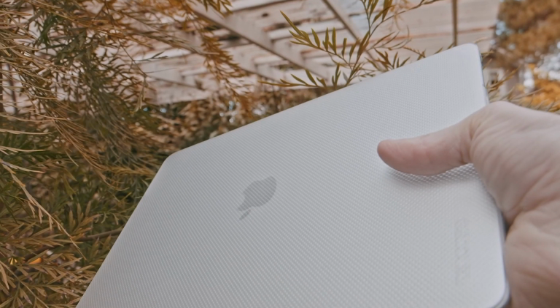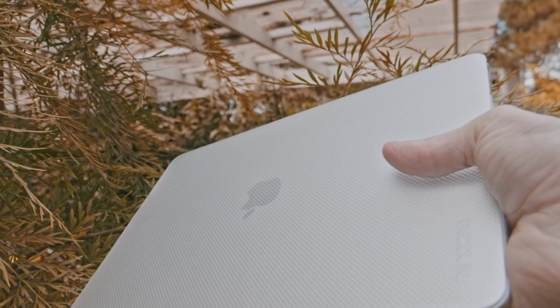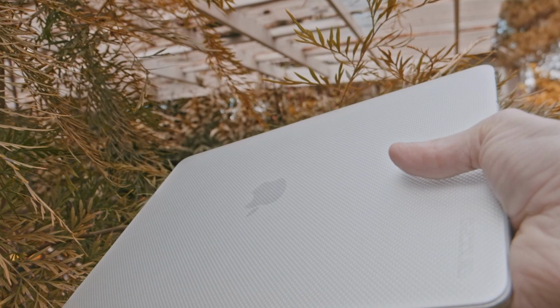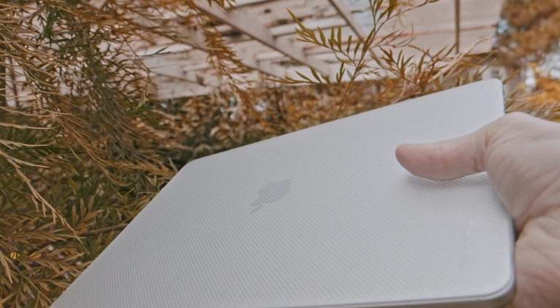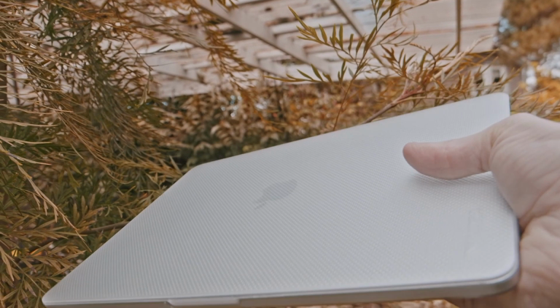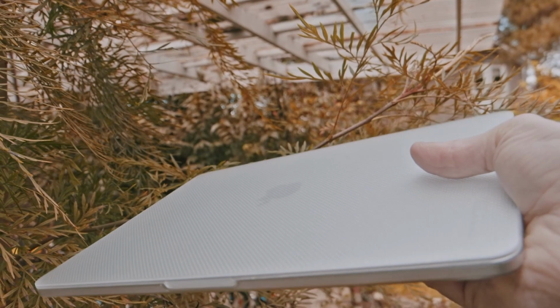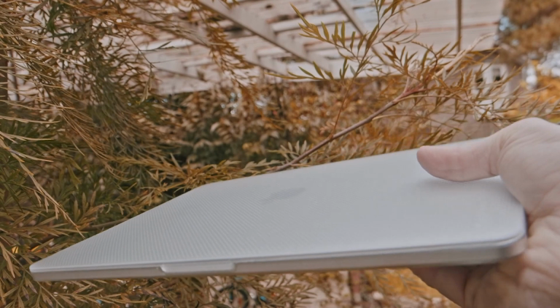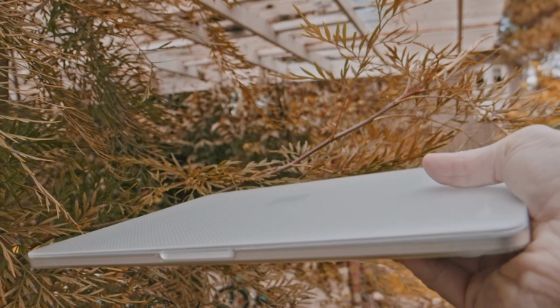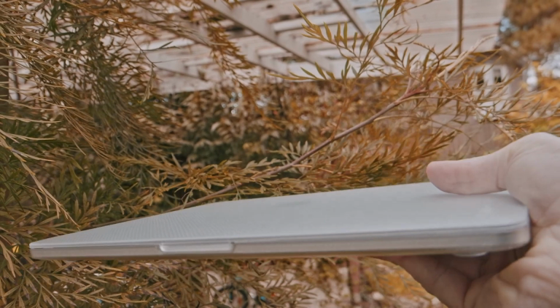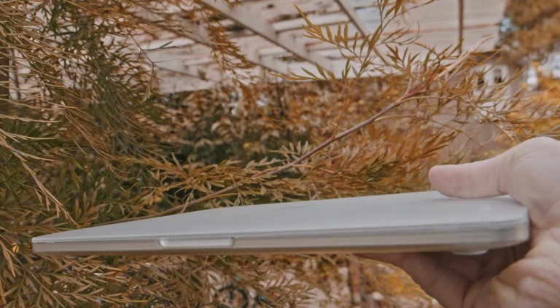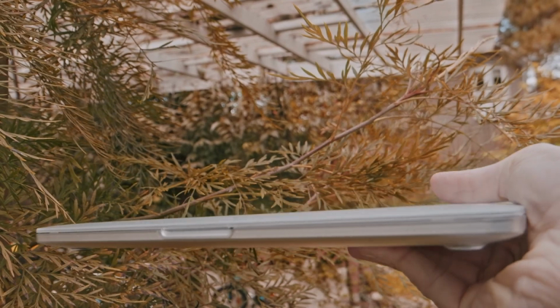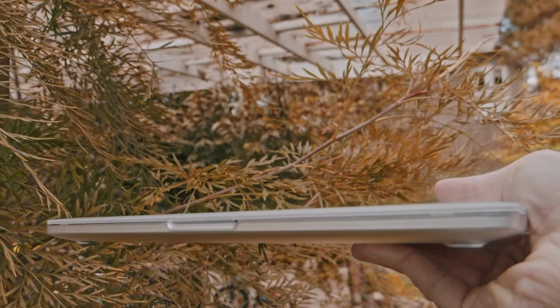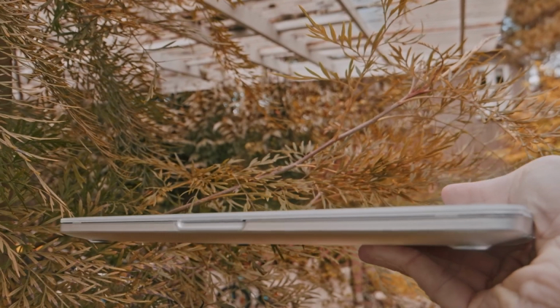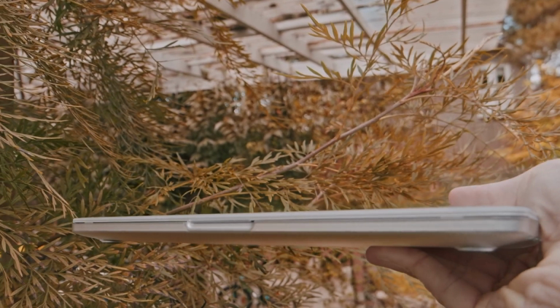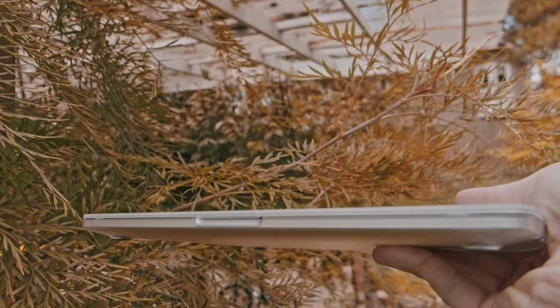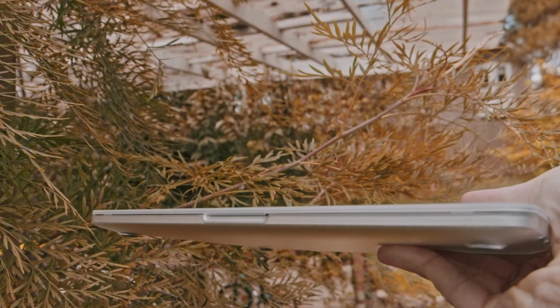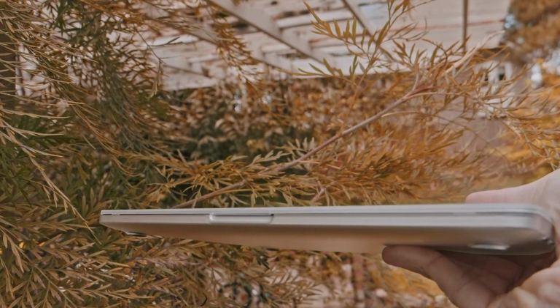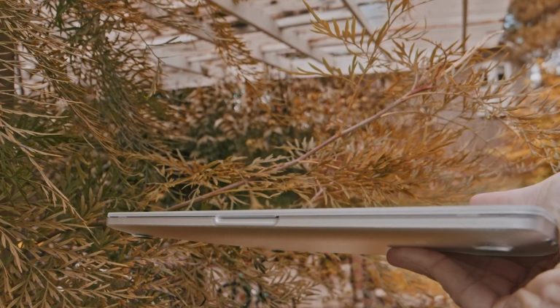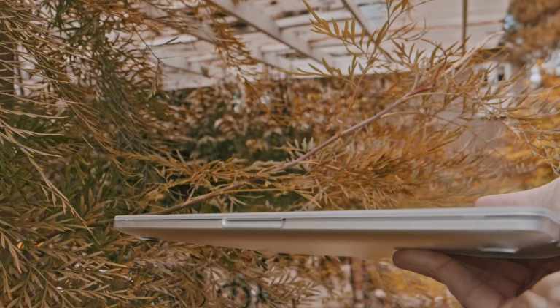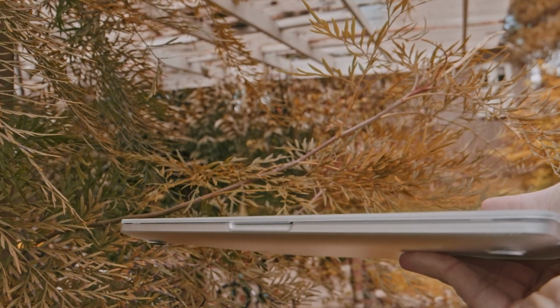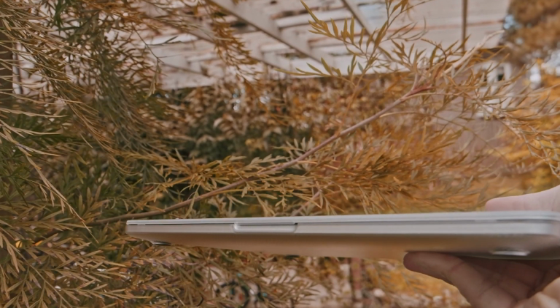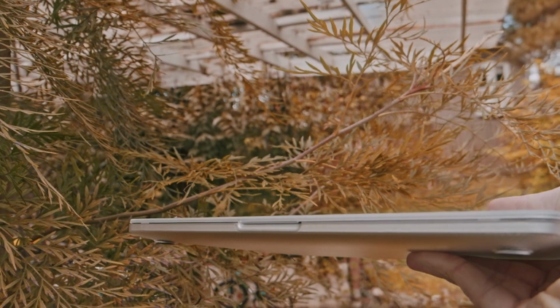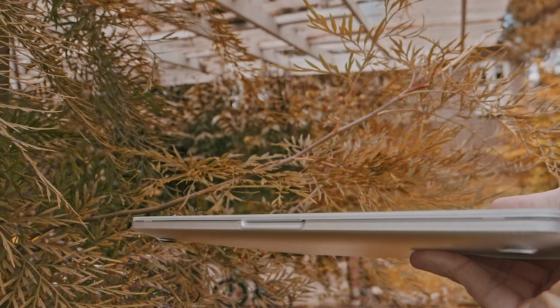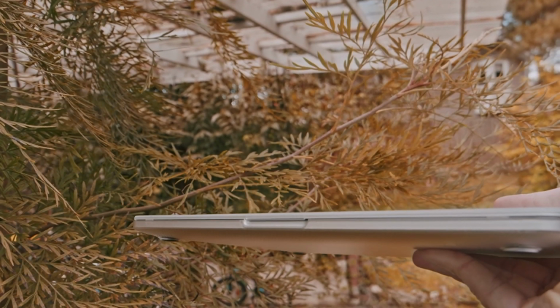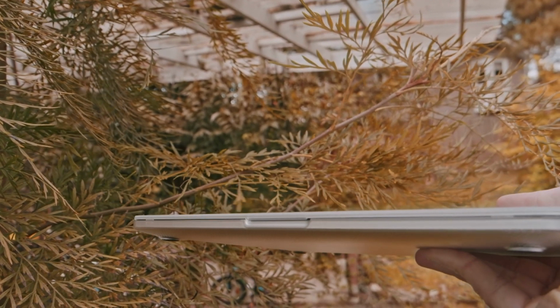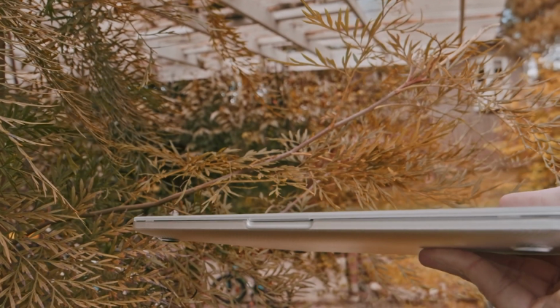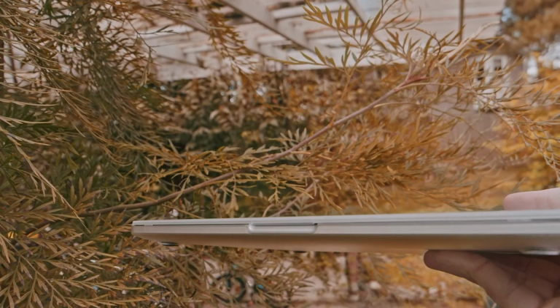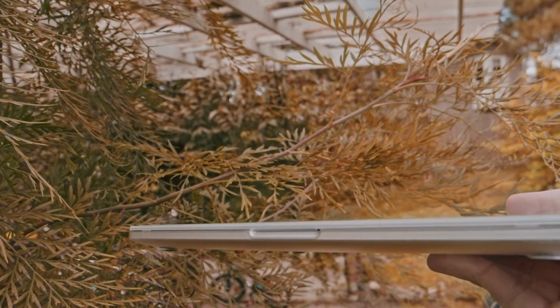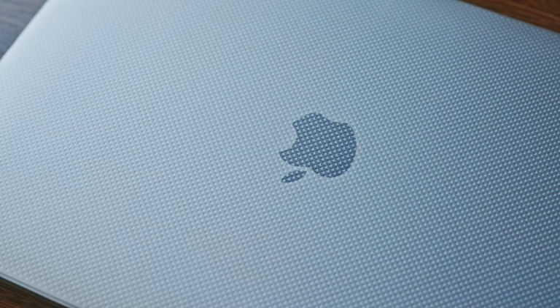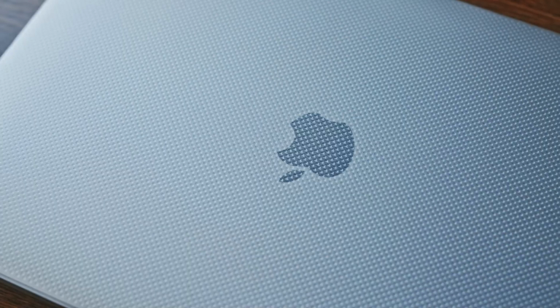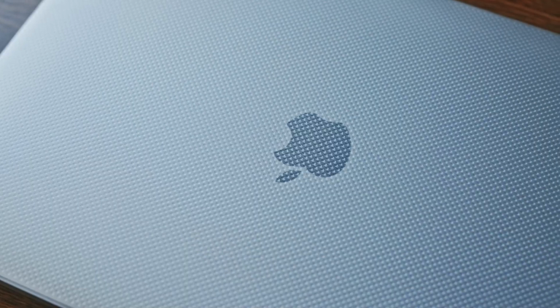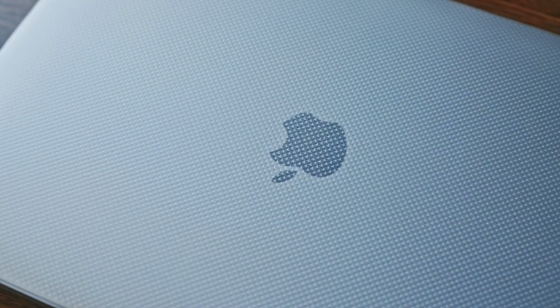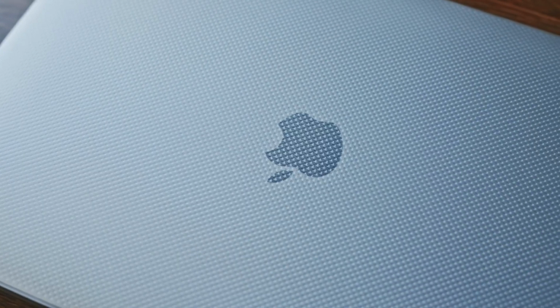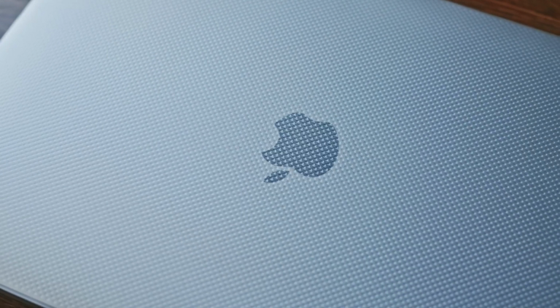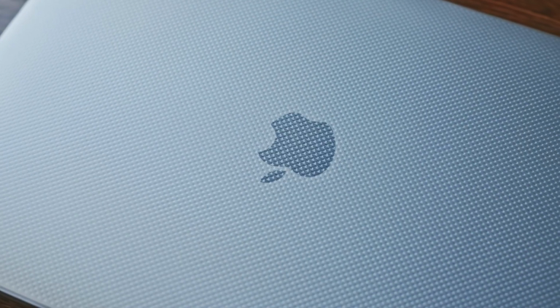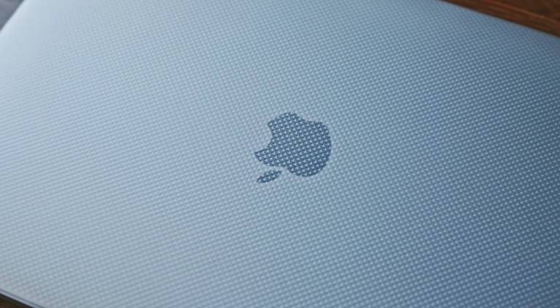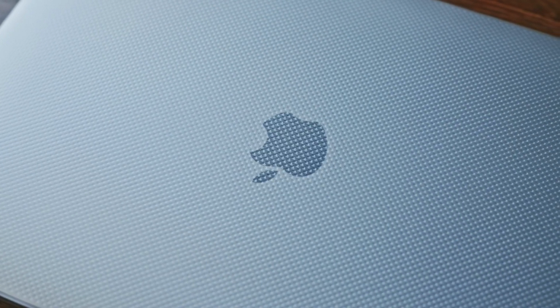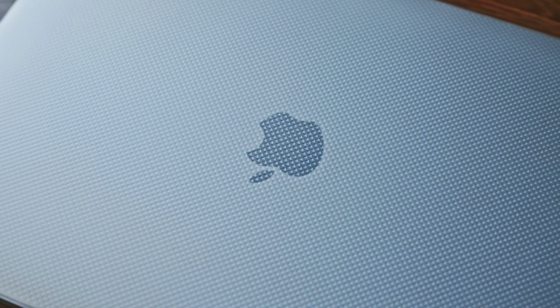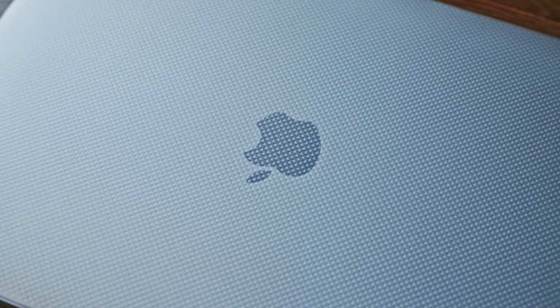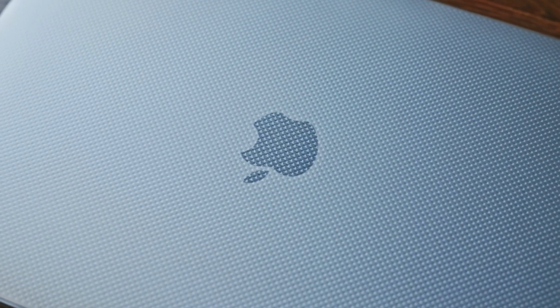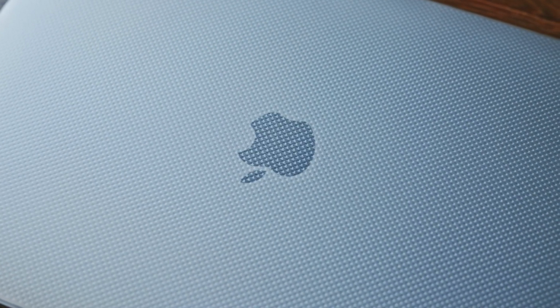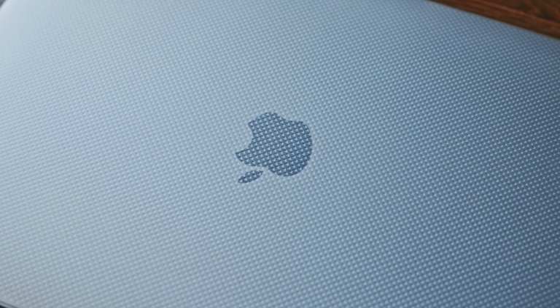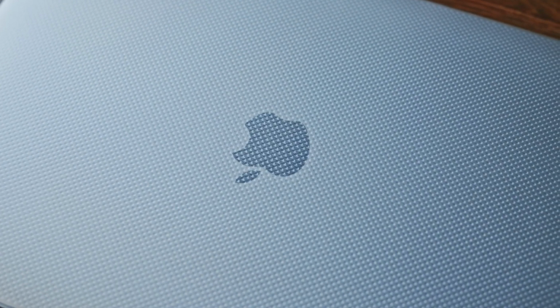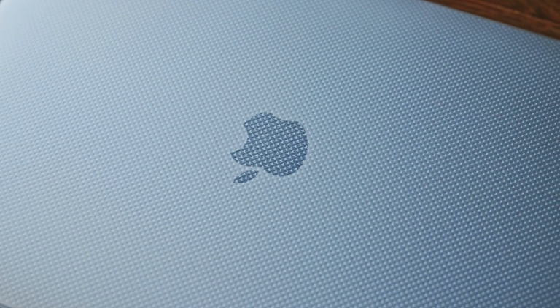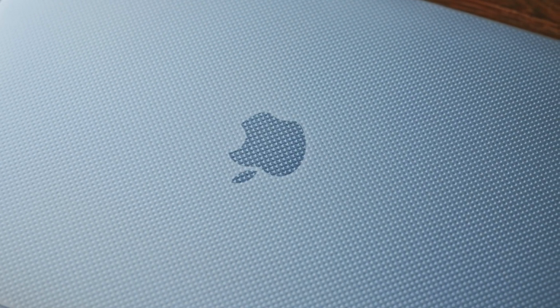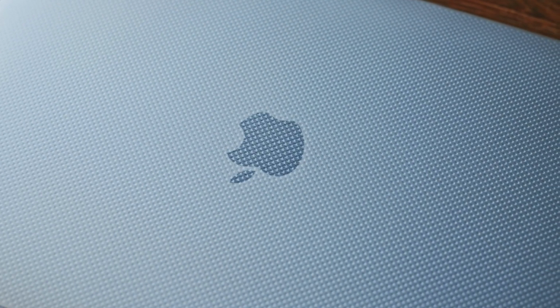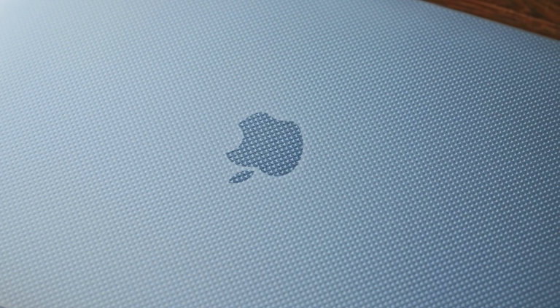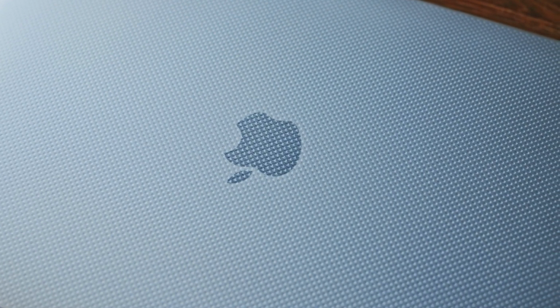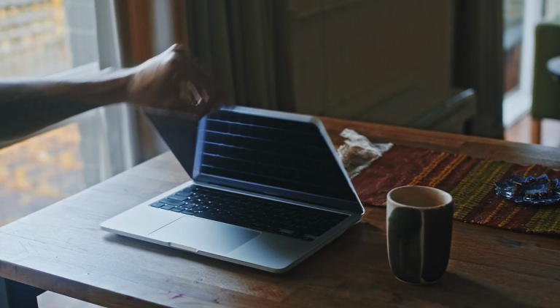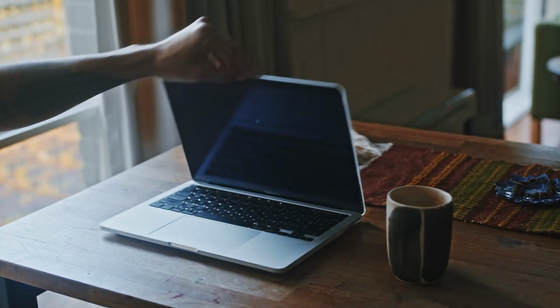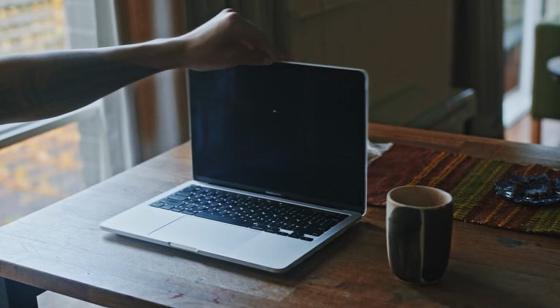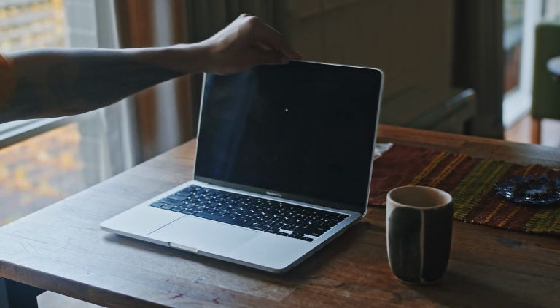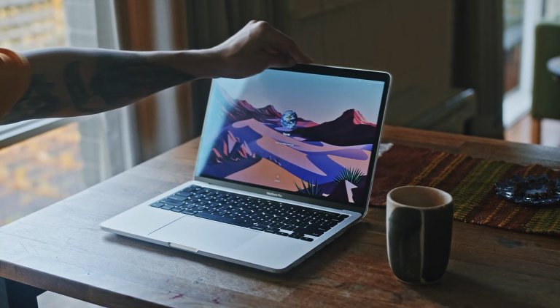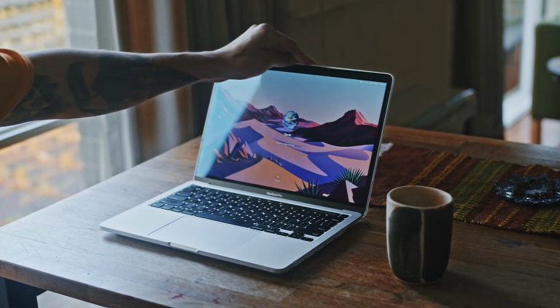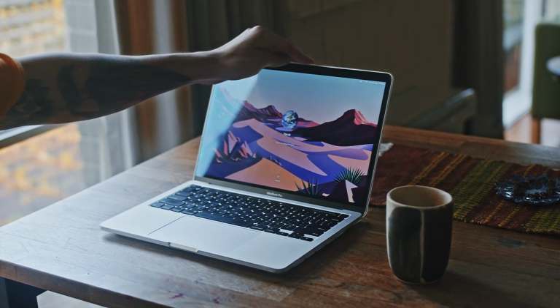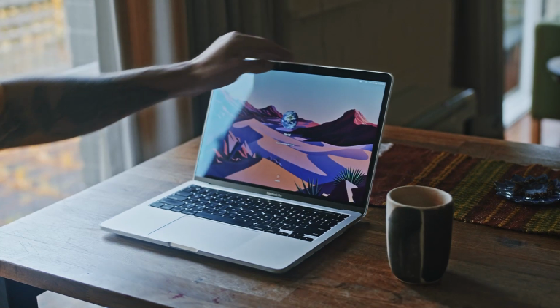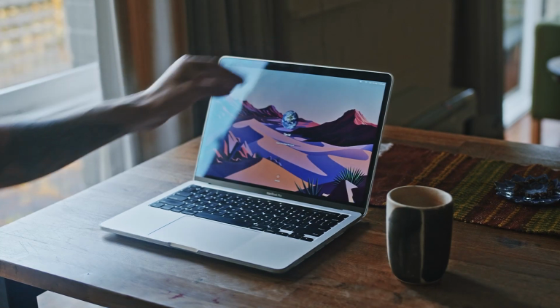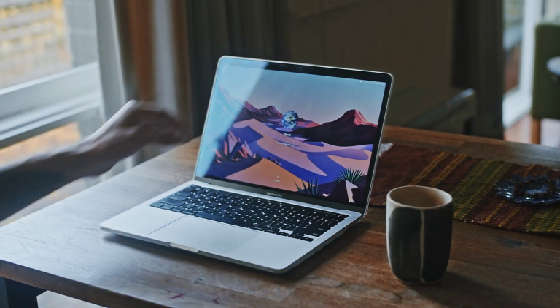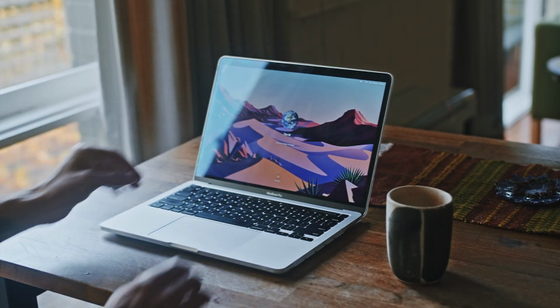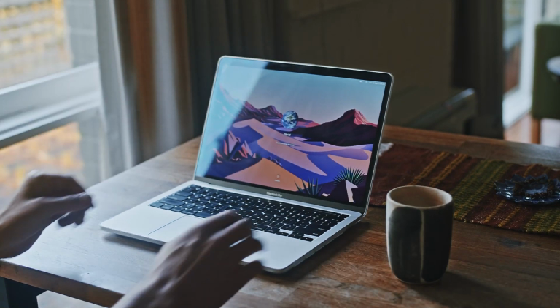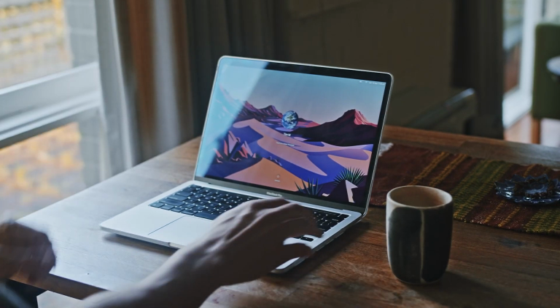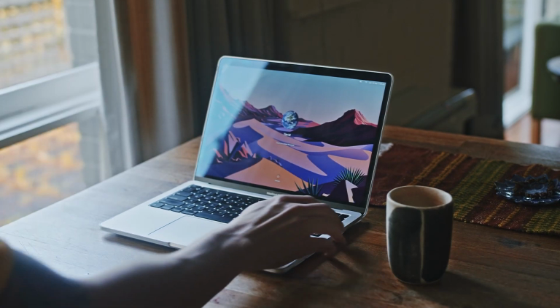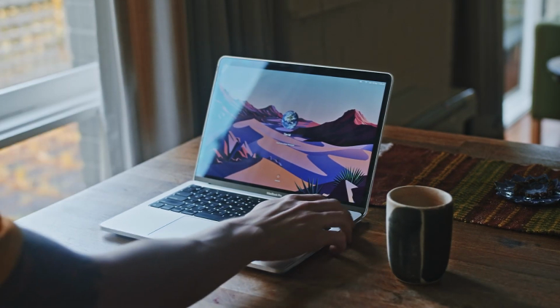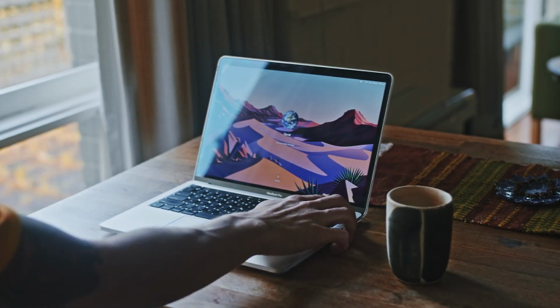Welcome back. The MacBook M1 Pro is an amazing computer. I will give it a 9 out of 10 after using it for two weeks.